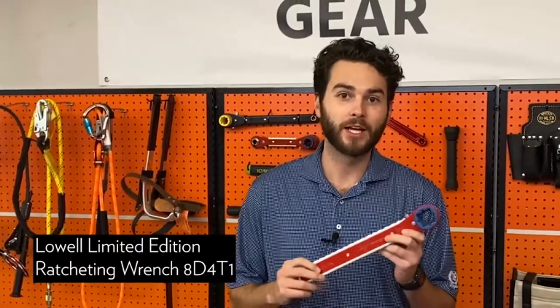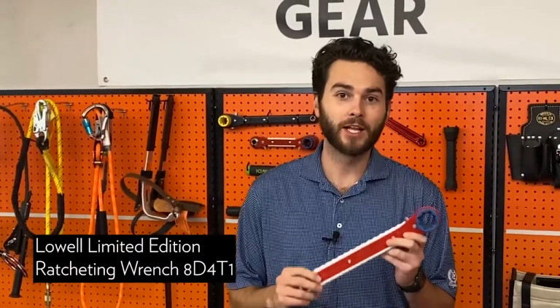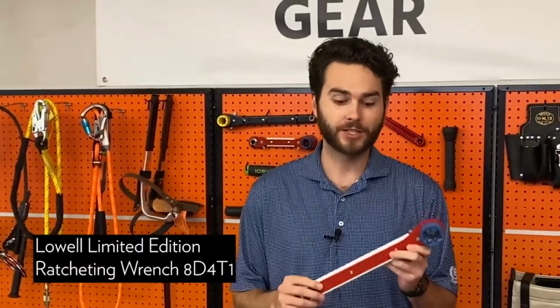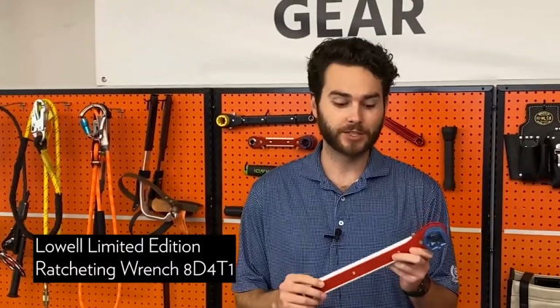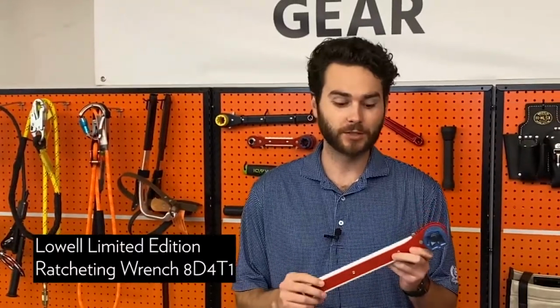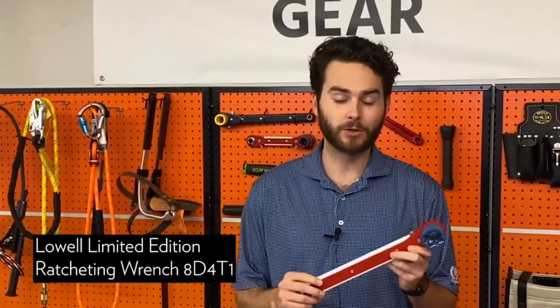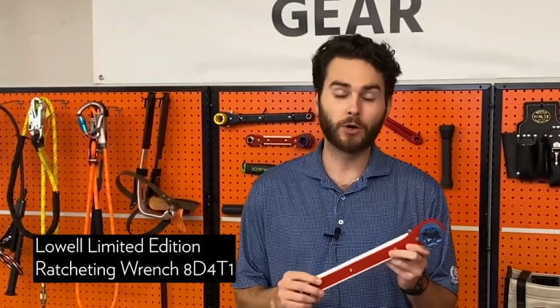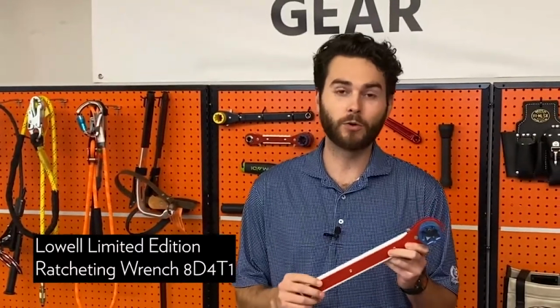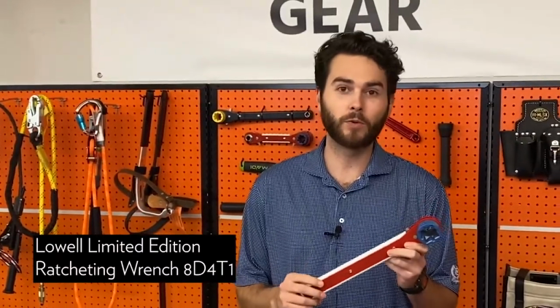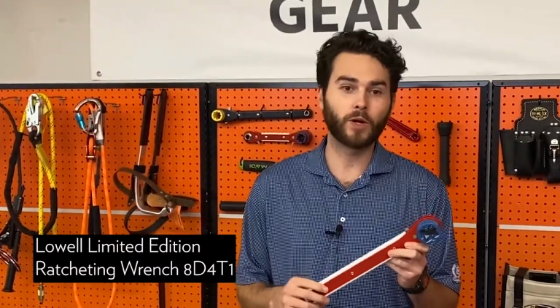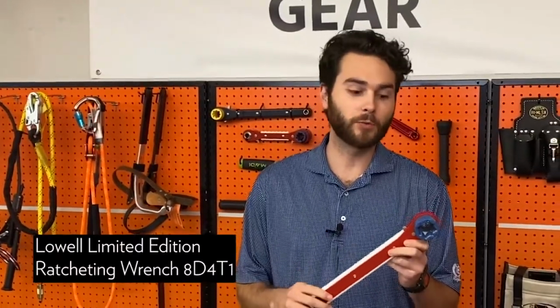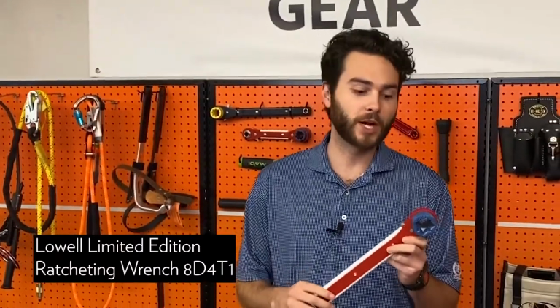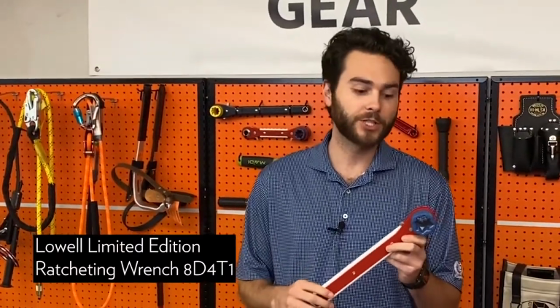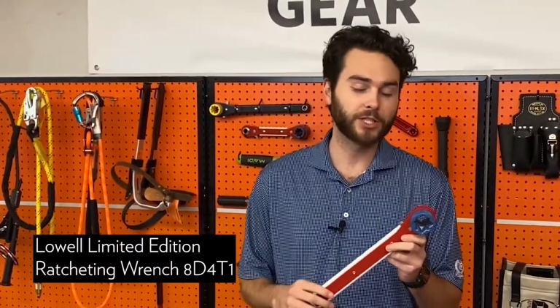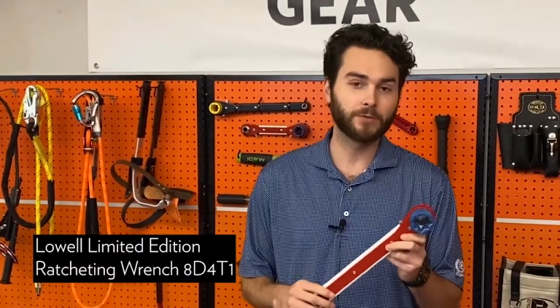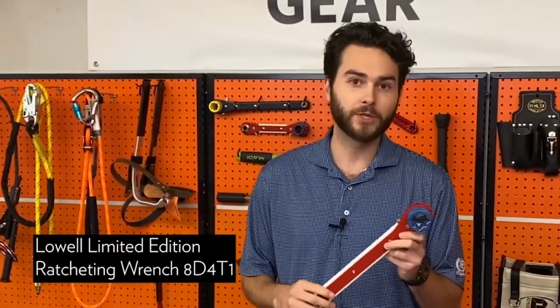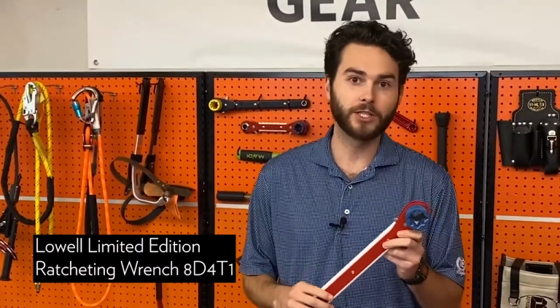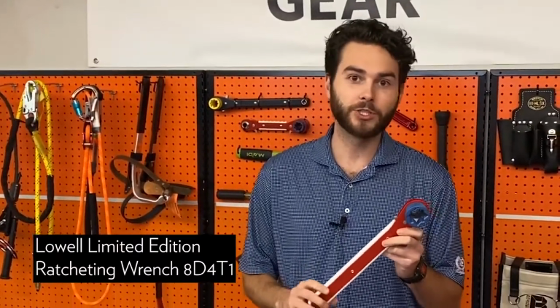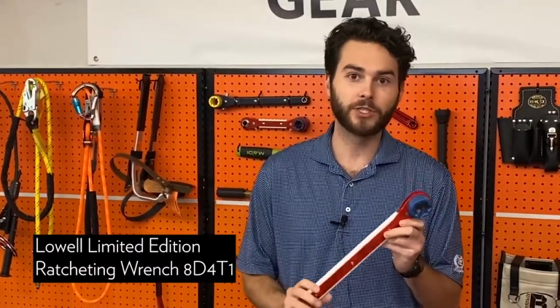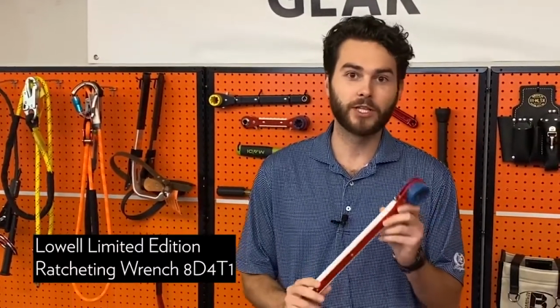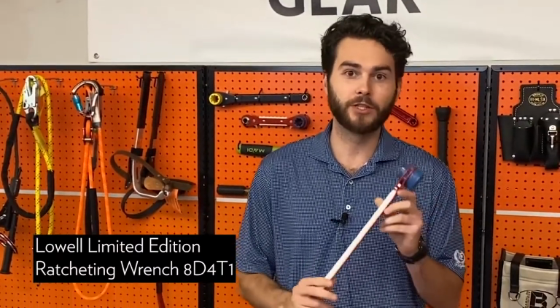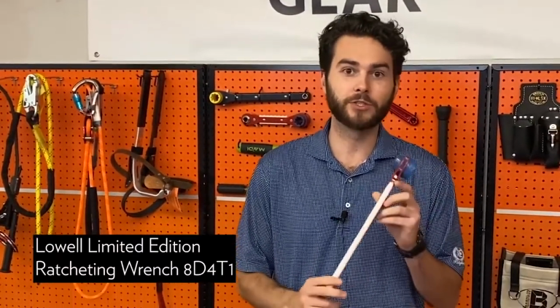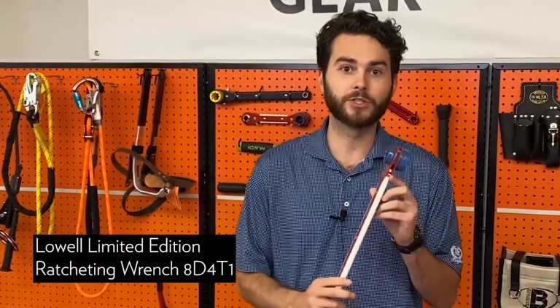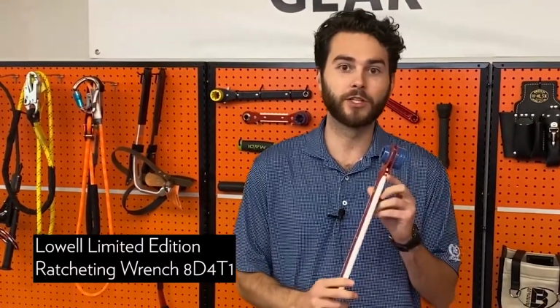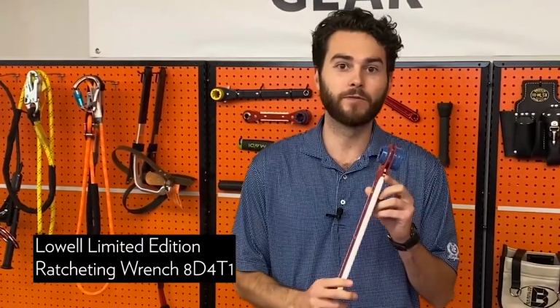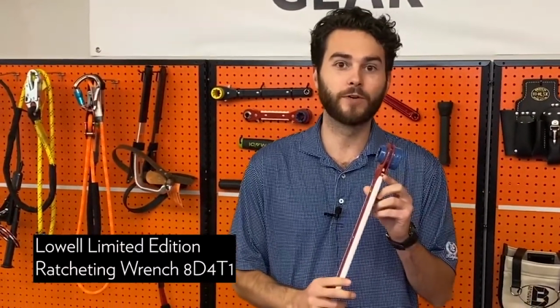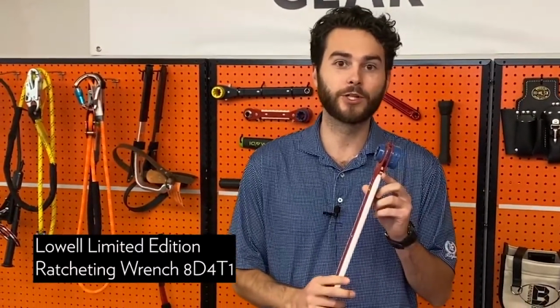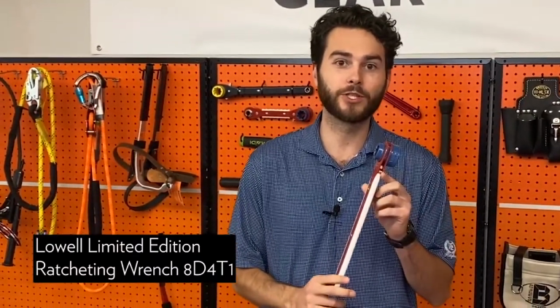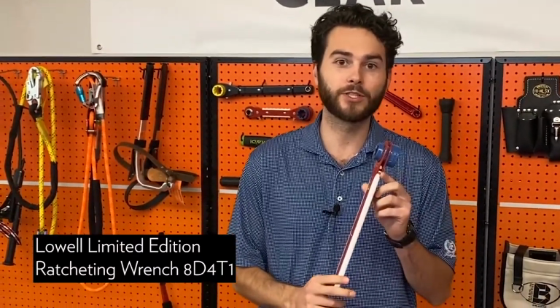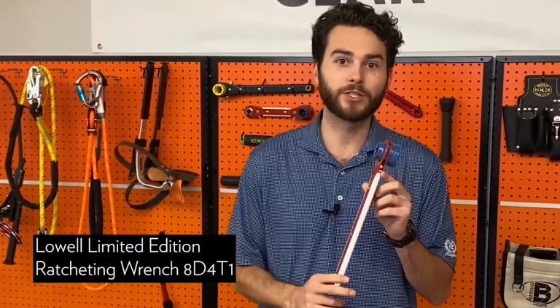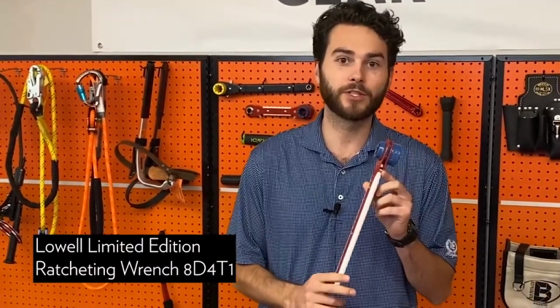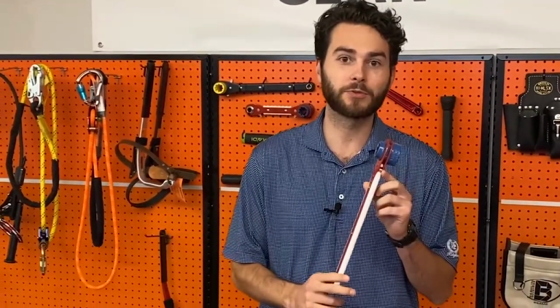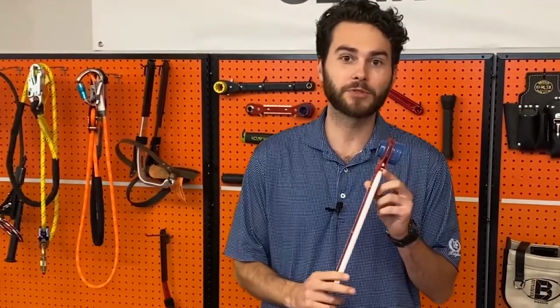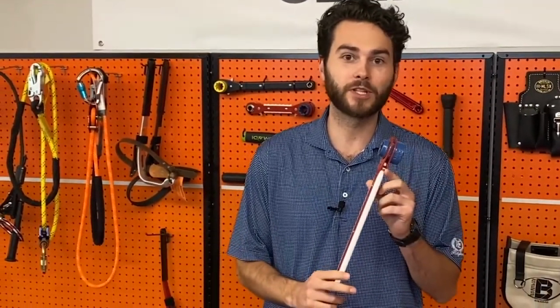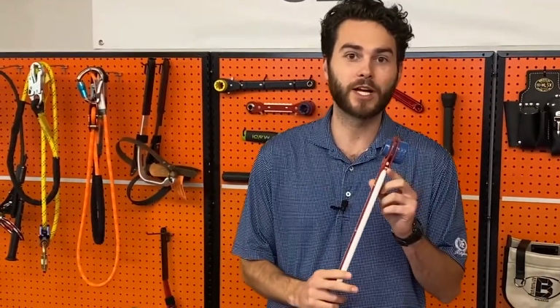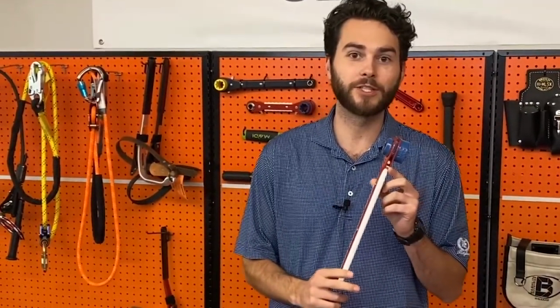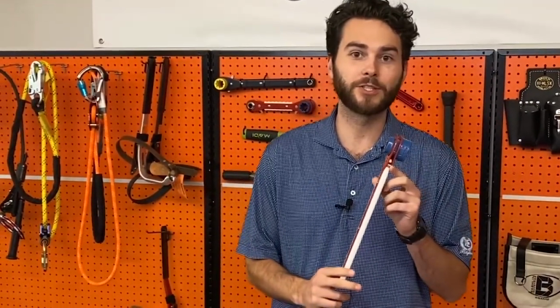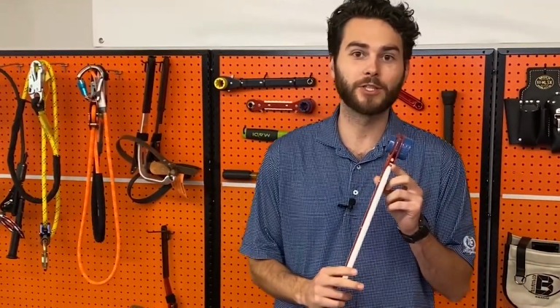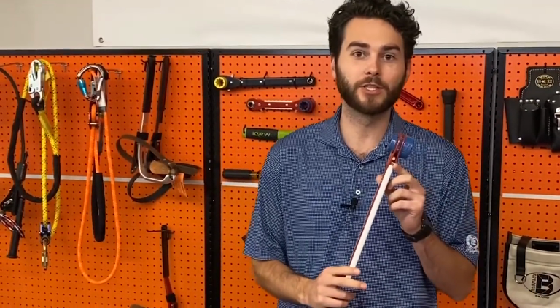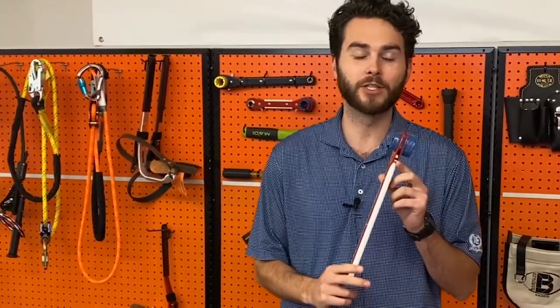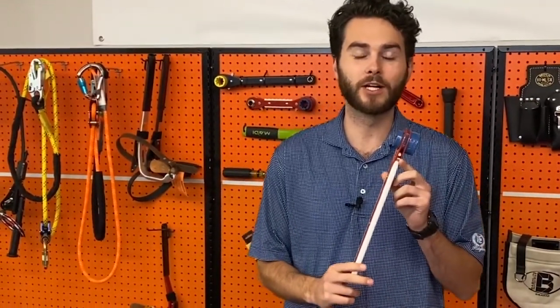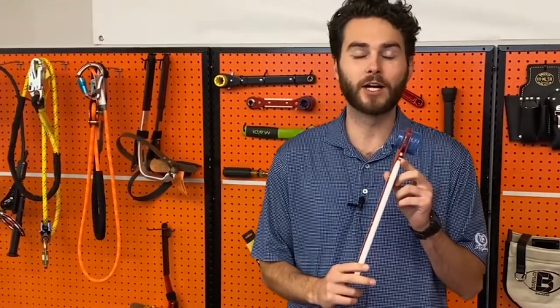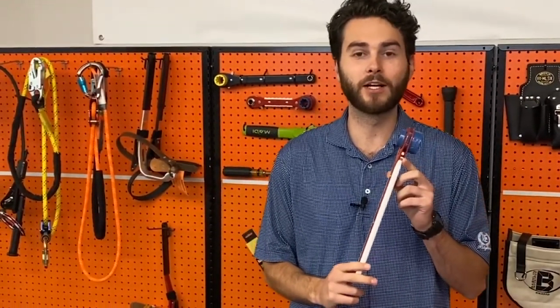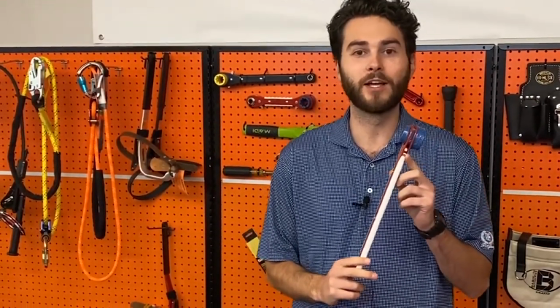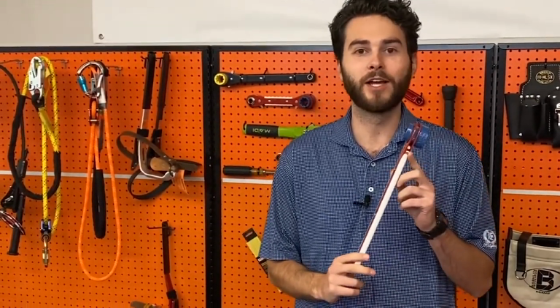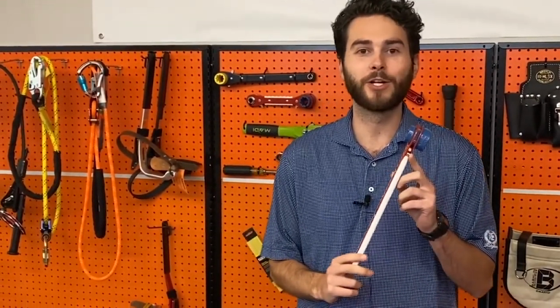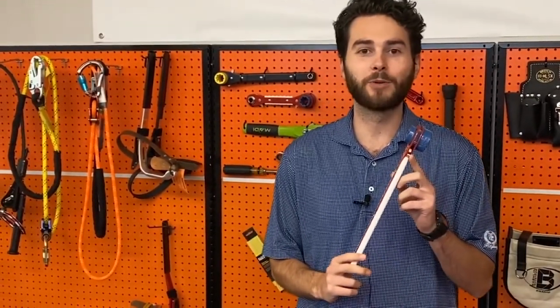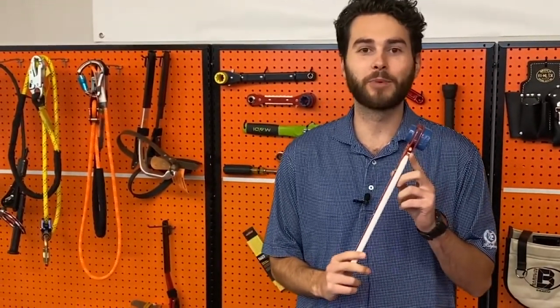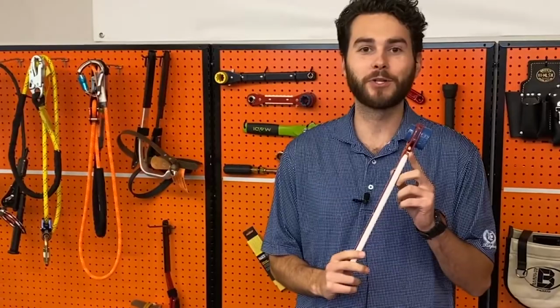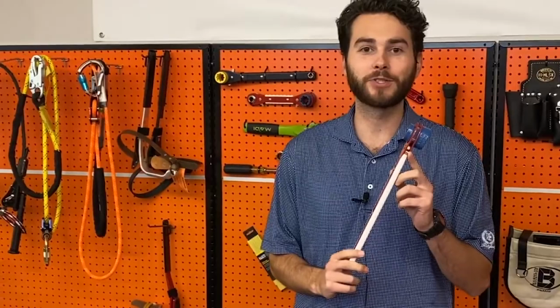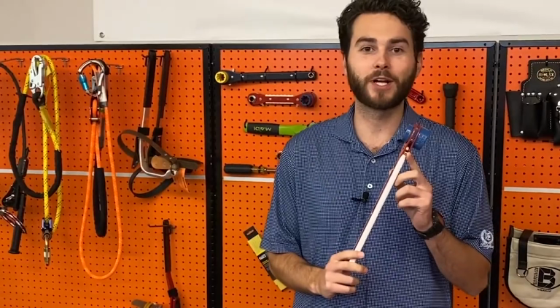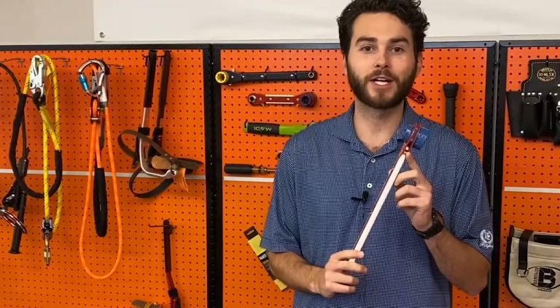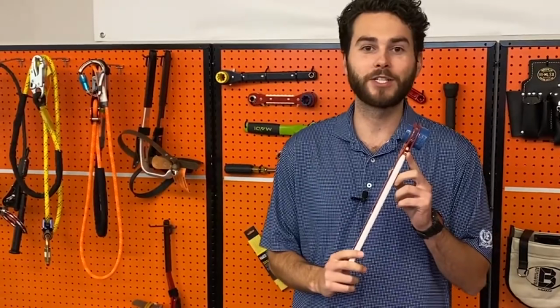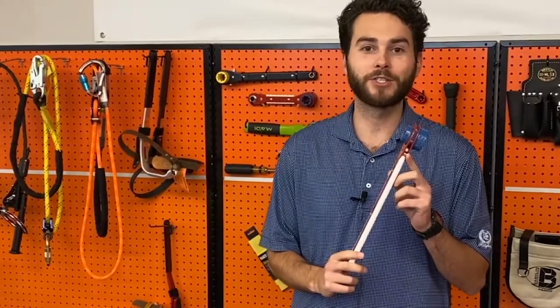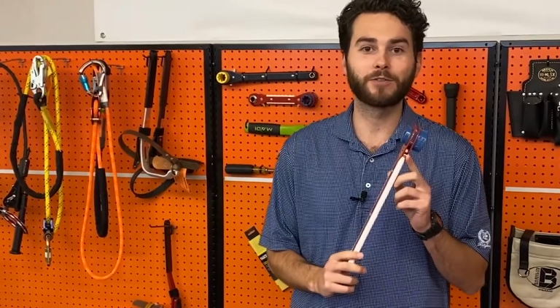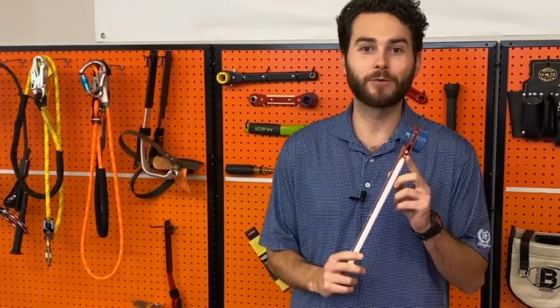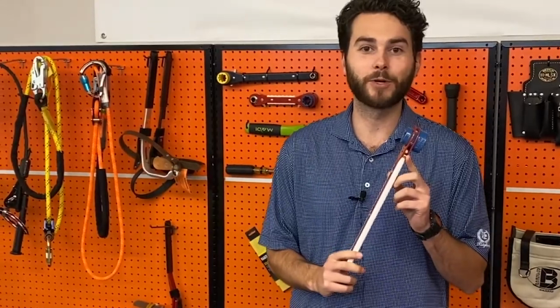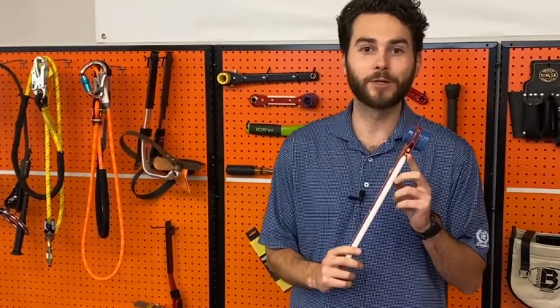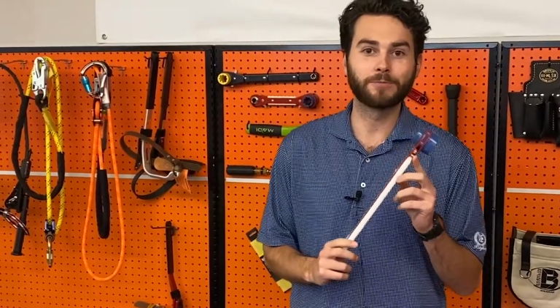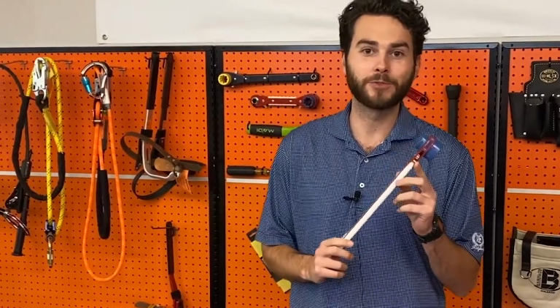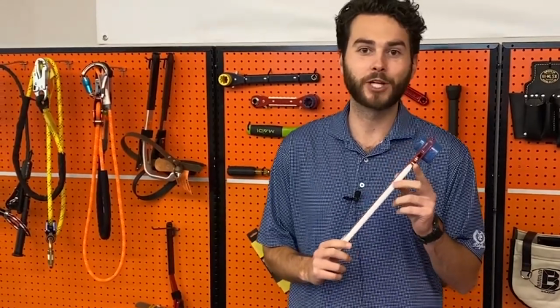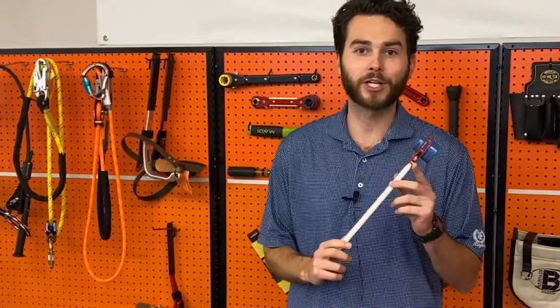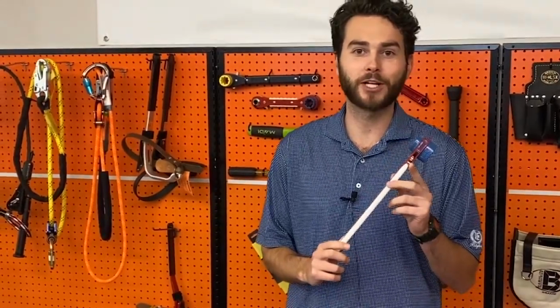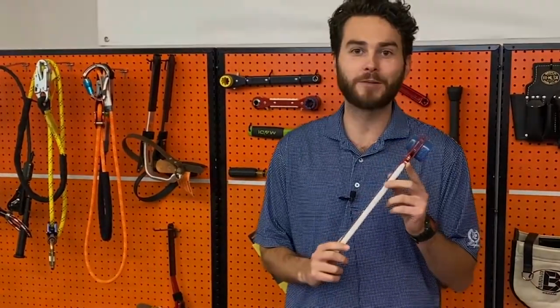This is a Lowell ratcheting wrench in their slim version, so this will slot into your belt a lot easier for you. Check it out.